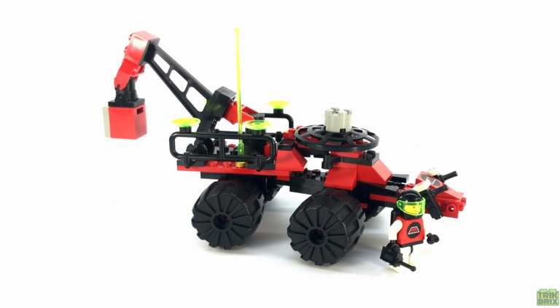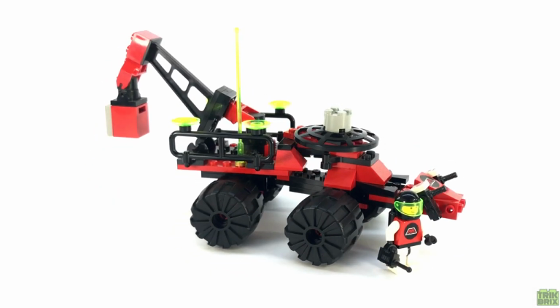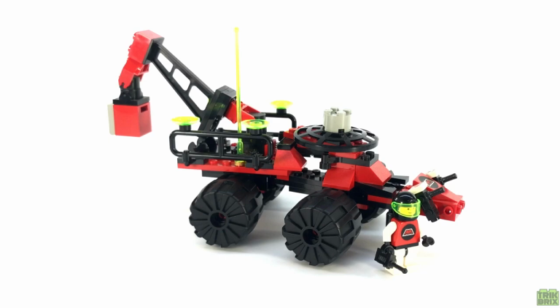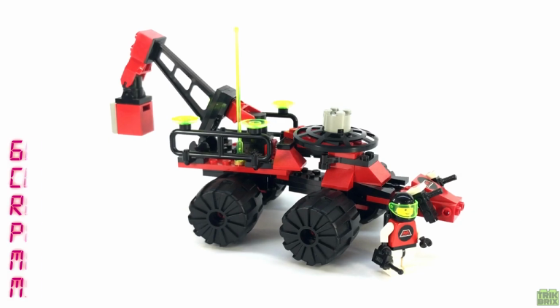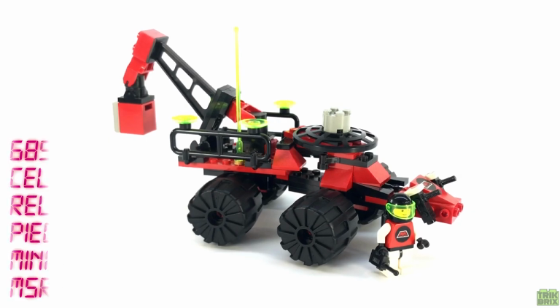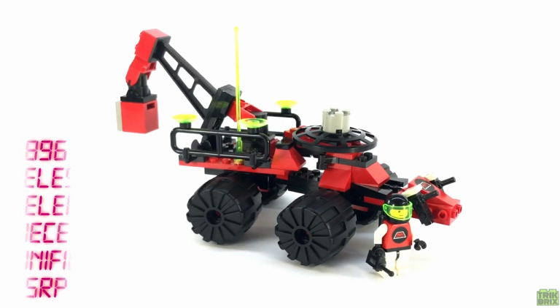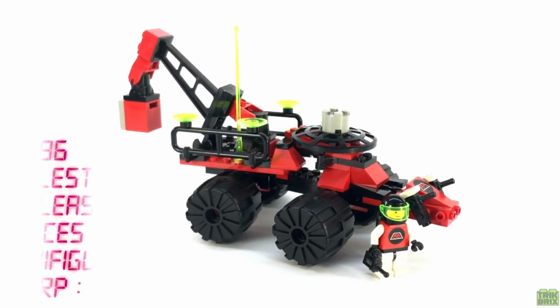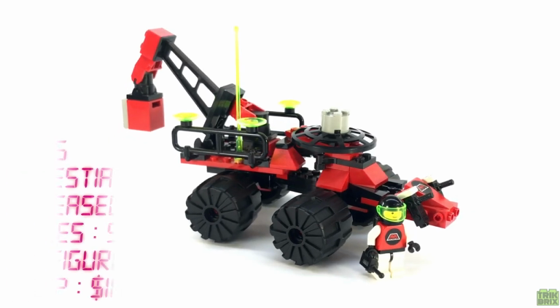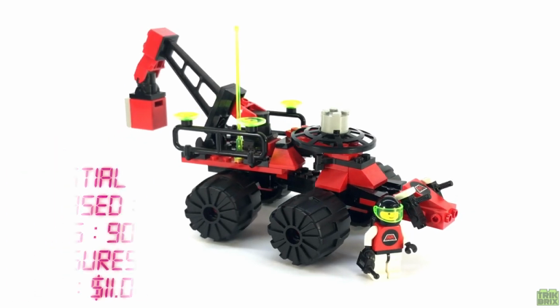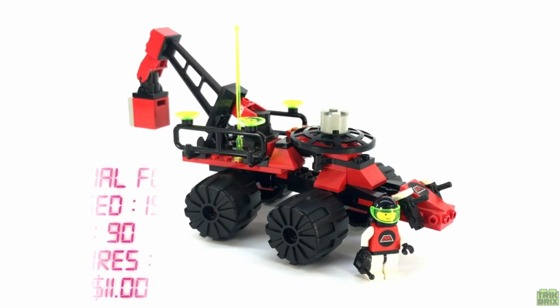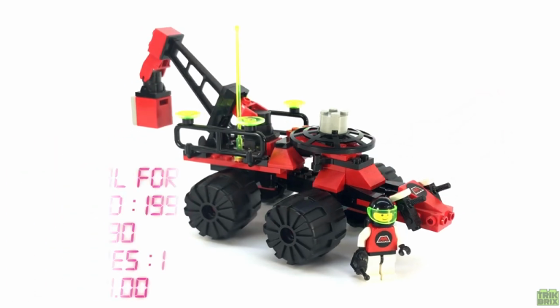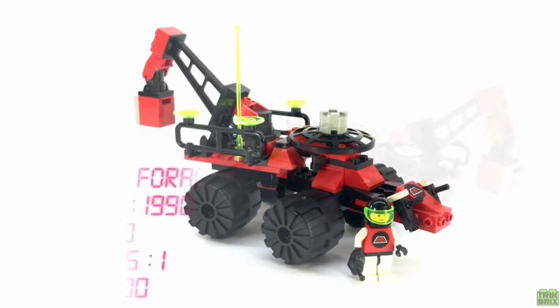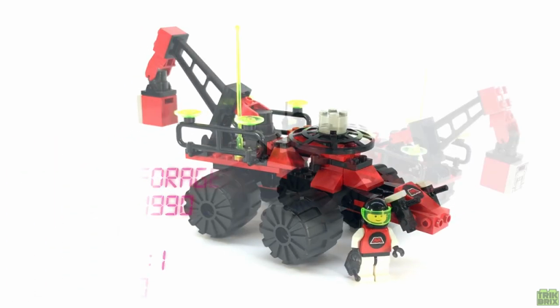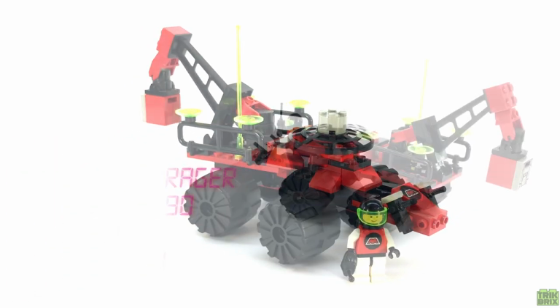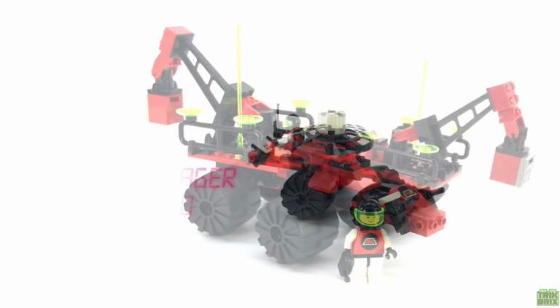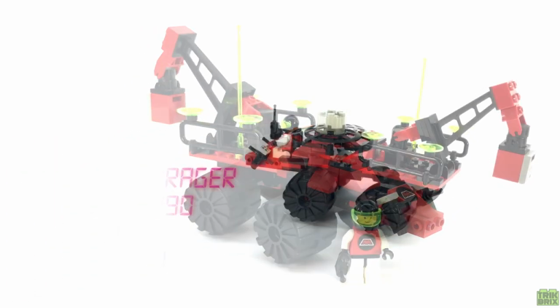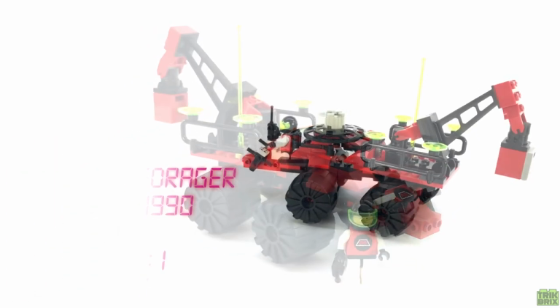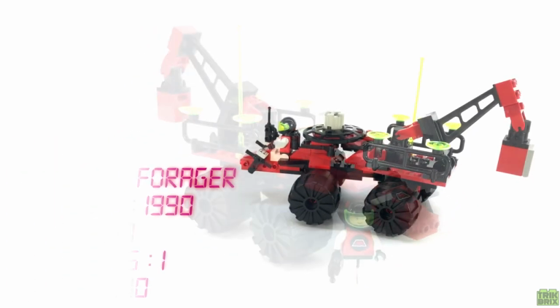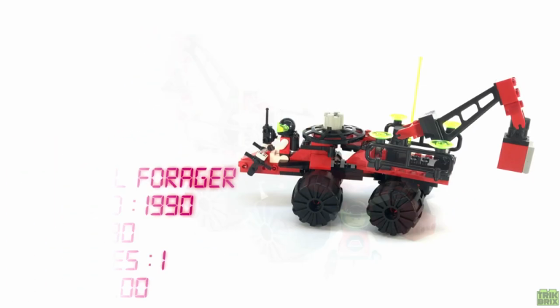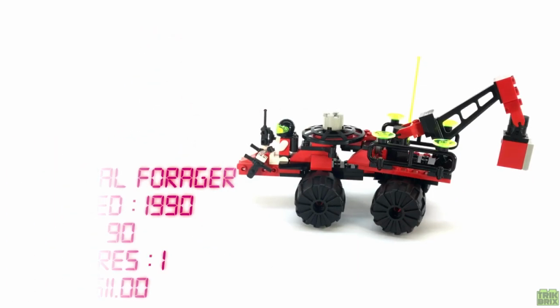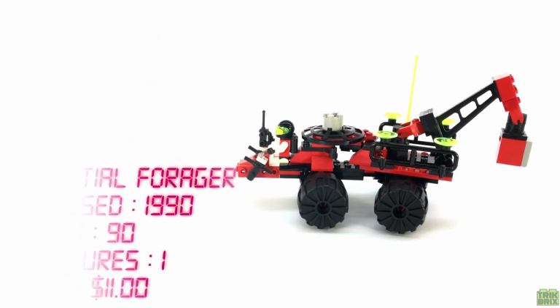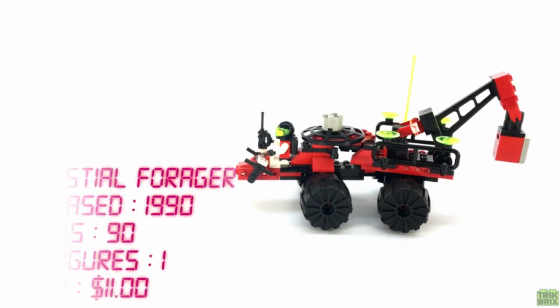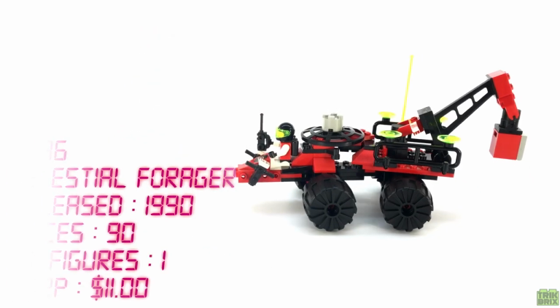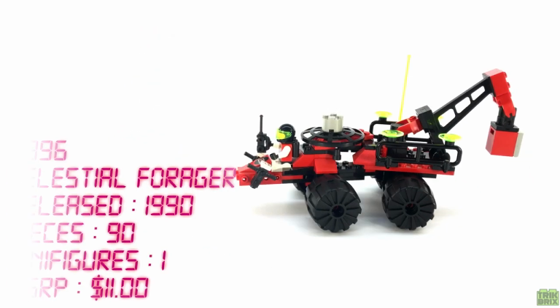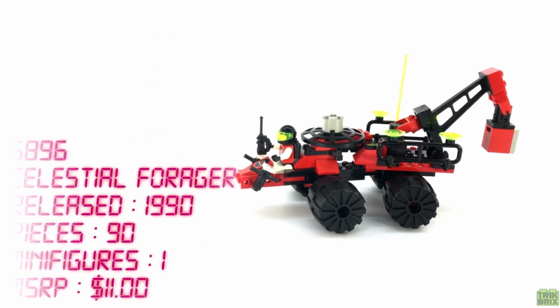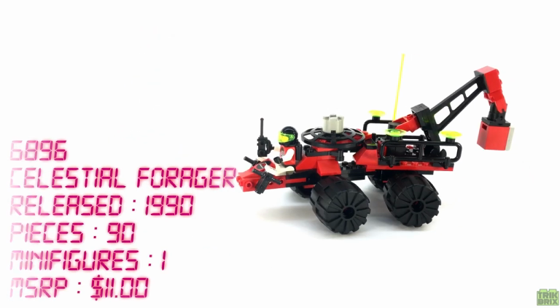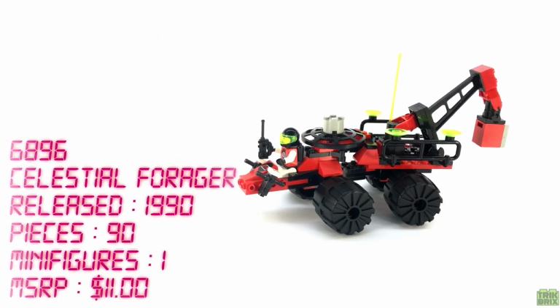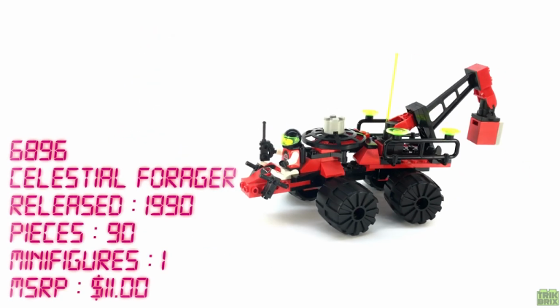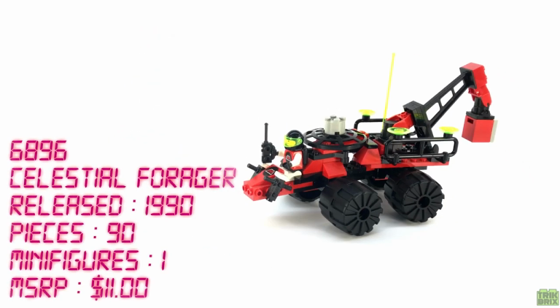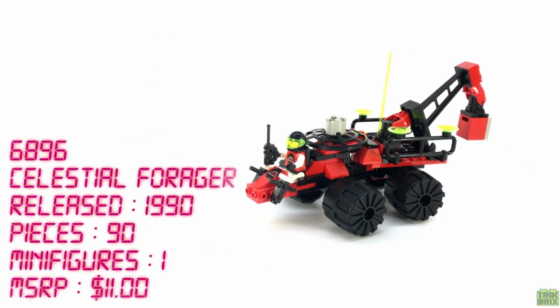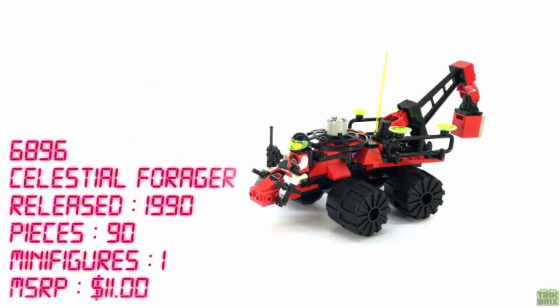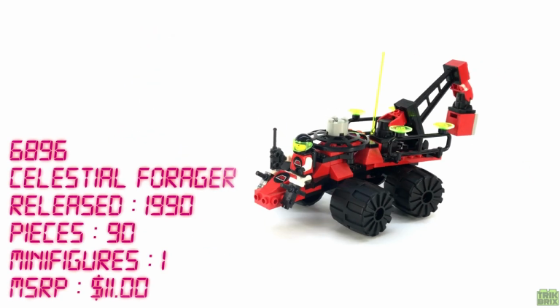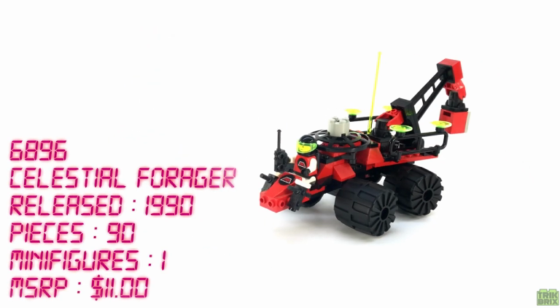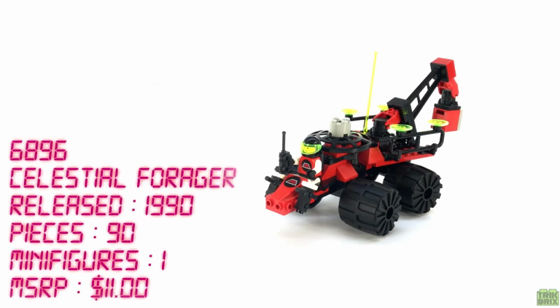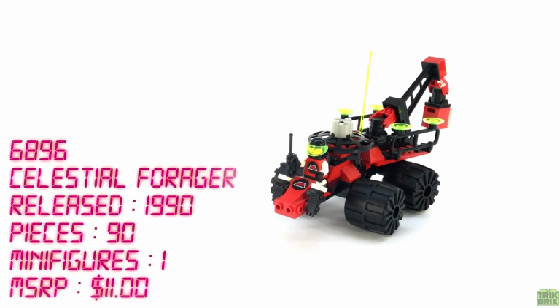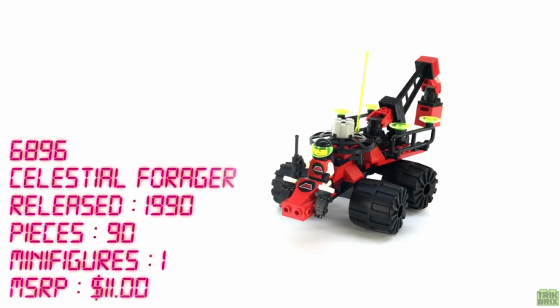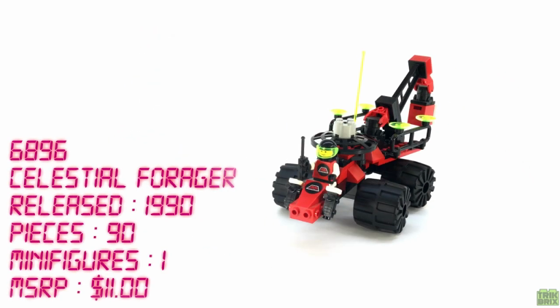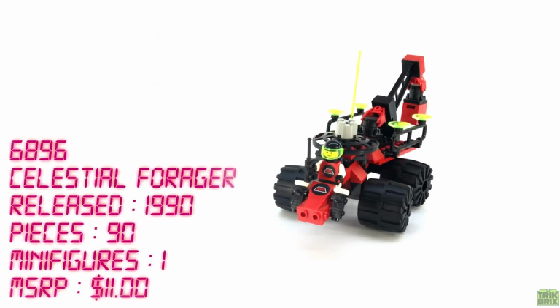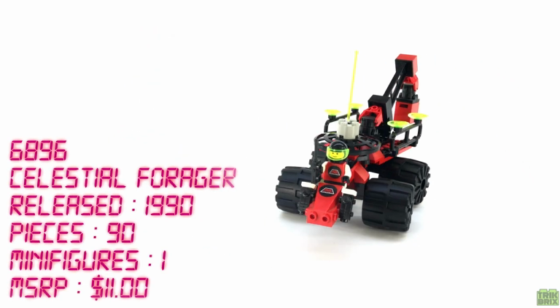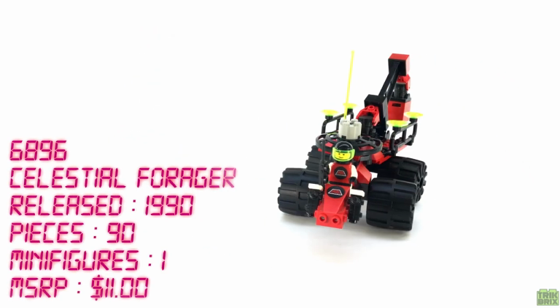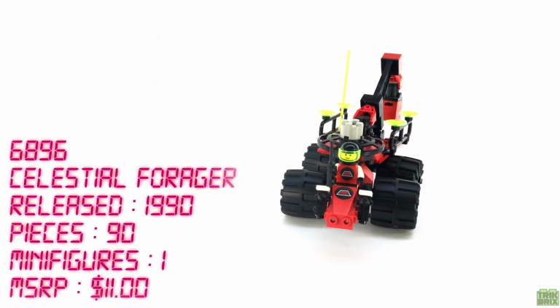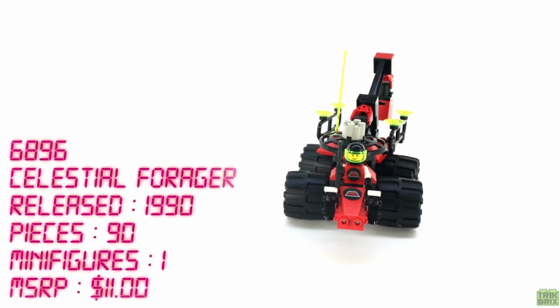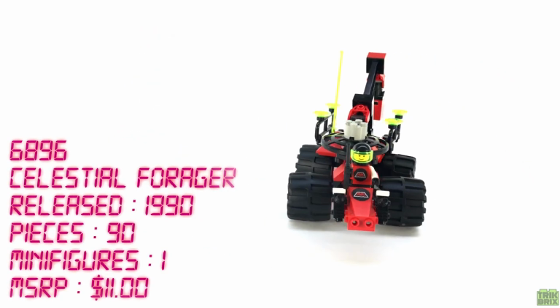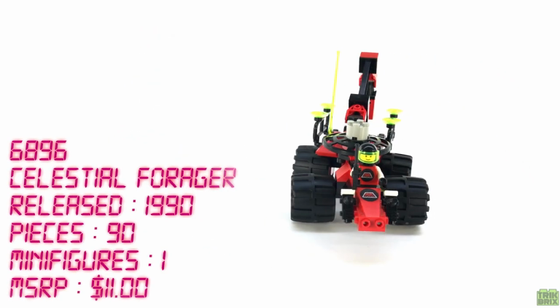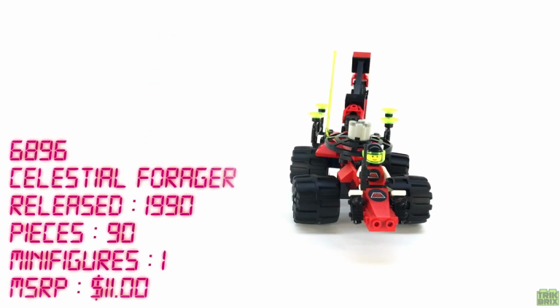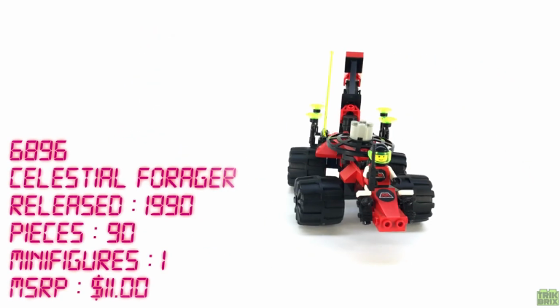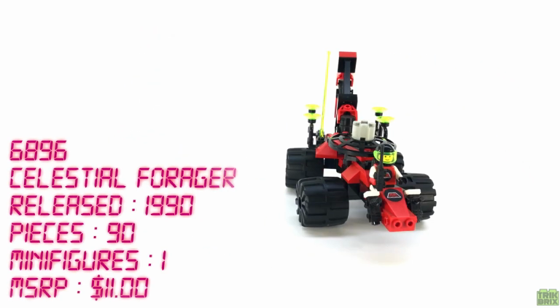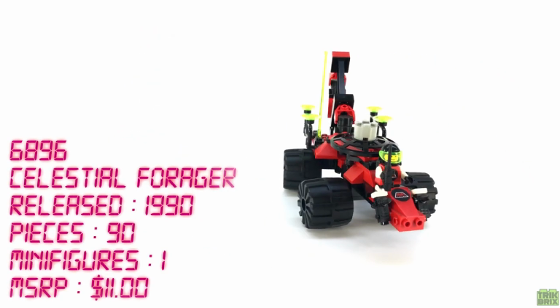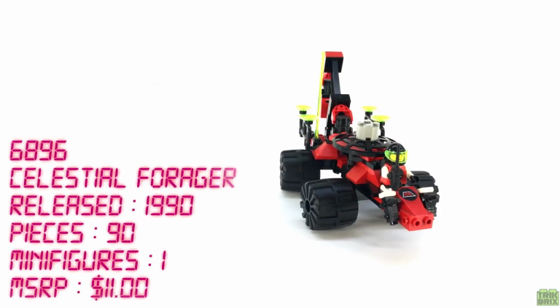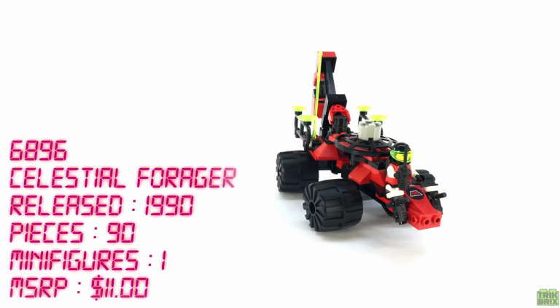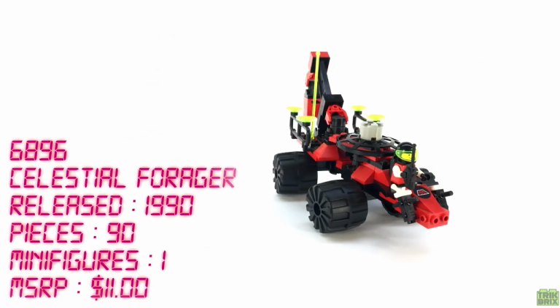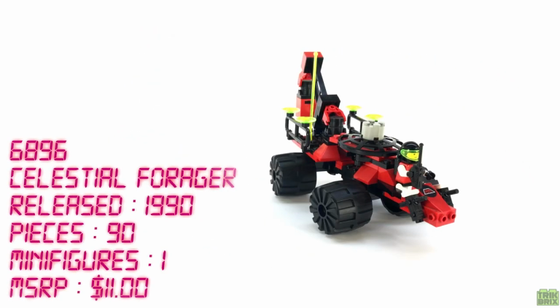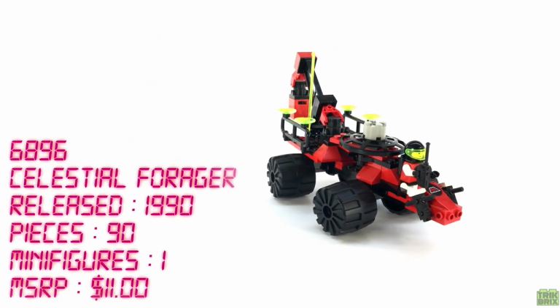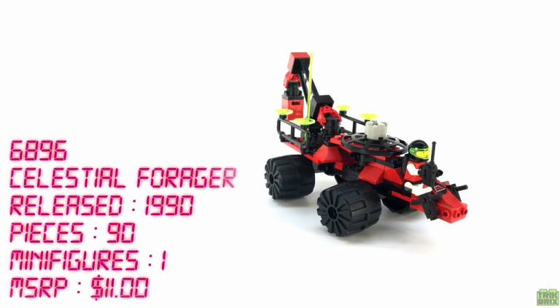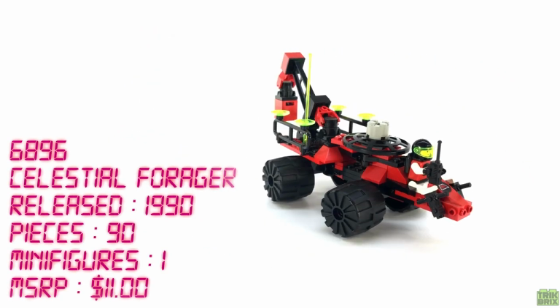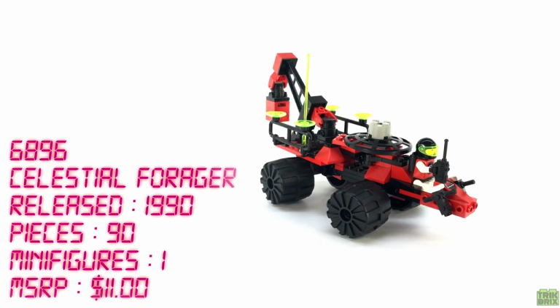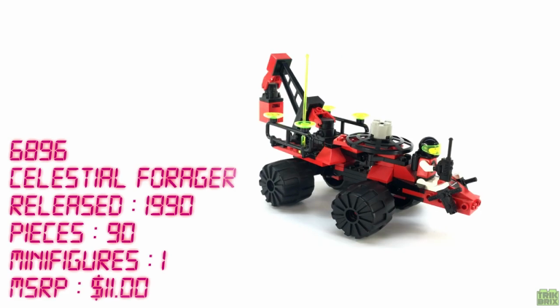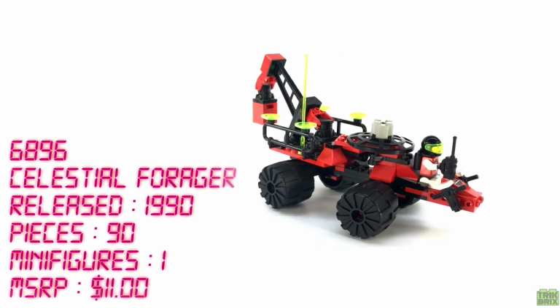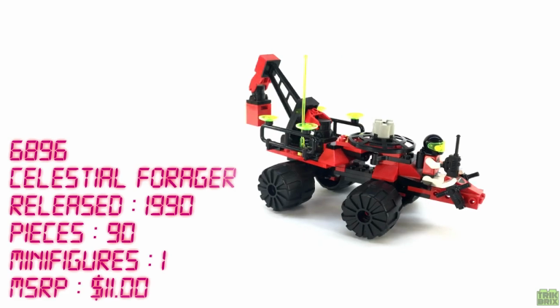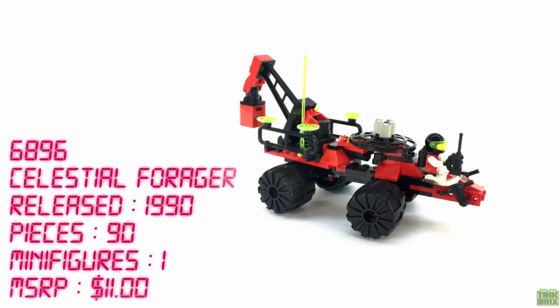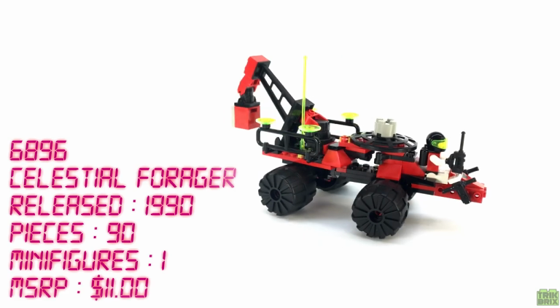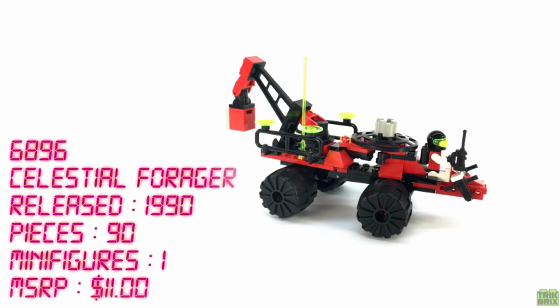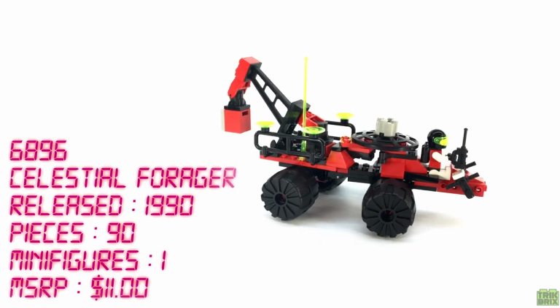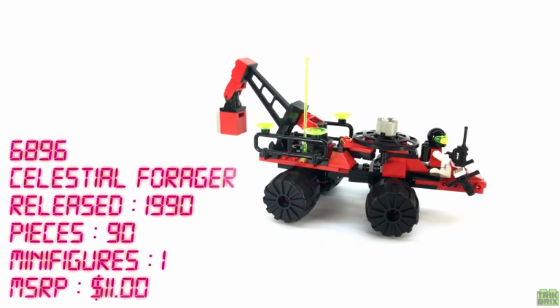This set contains 90 pieces, one minifigure, and retailed for $11 in the US.